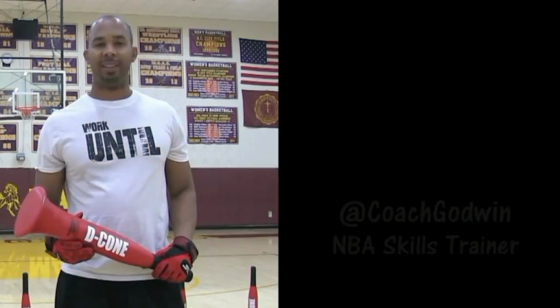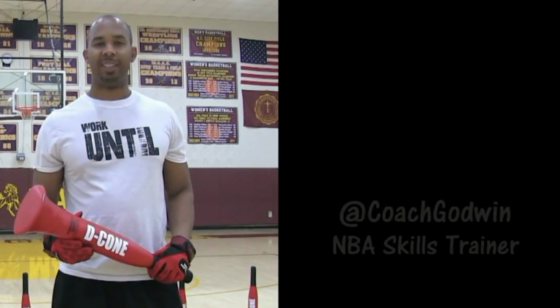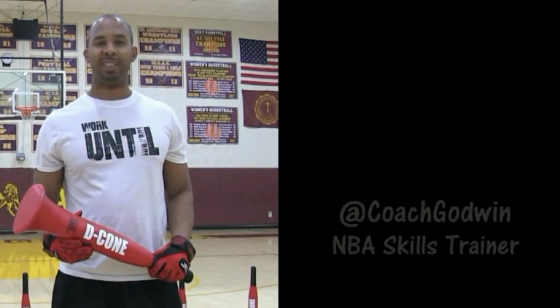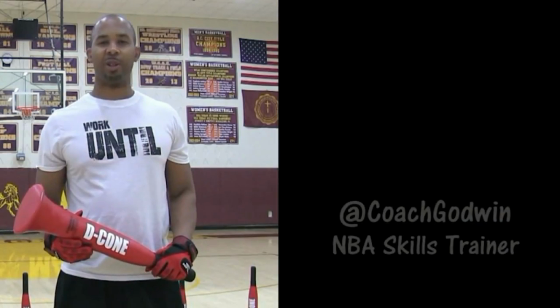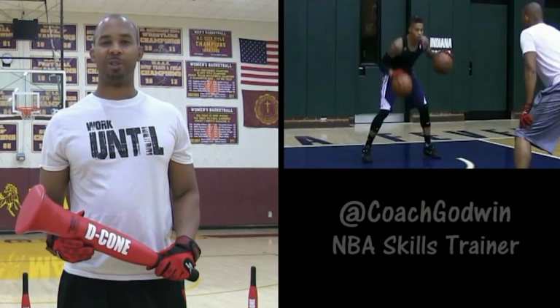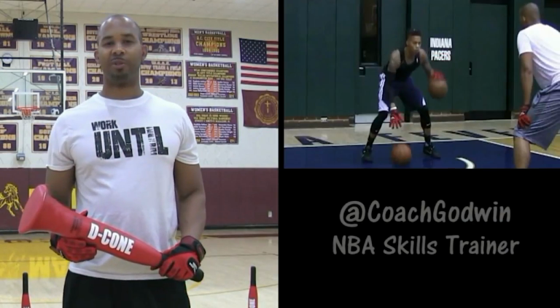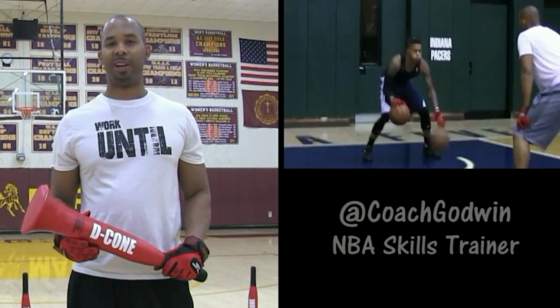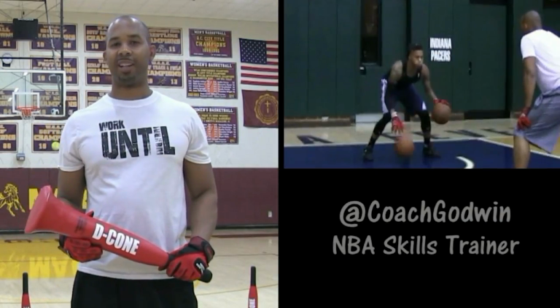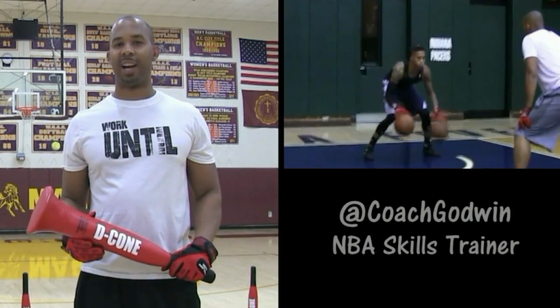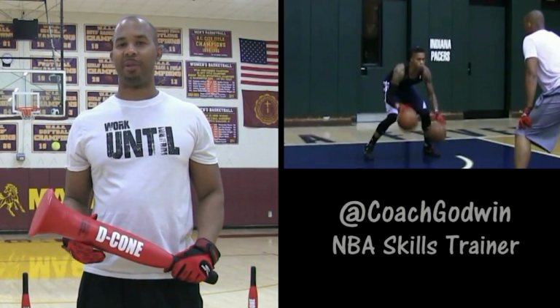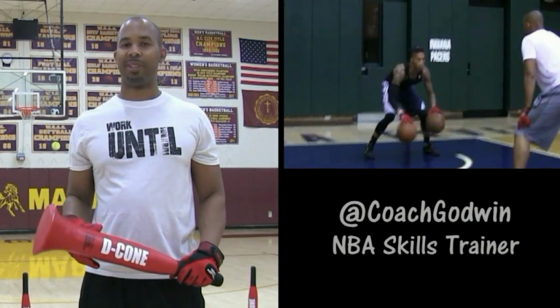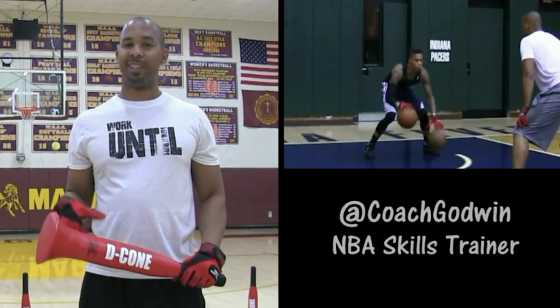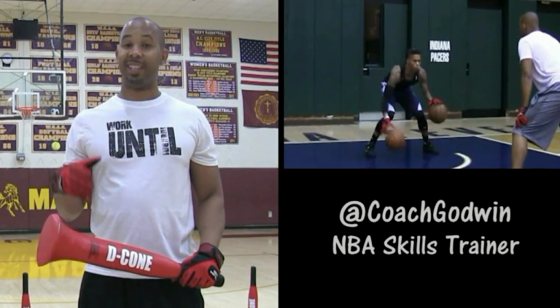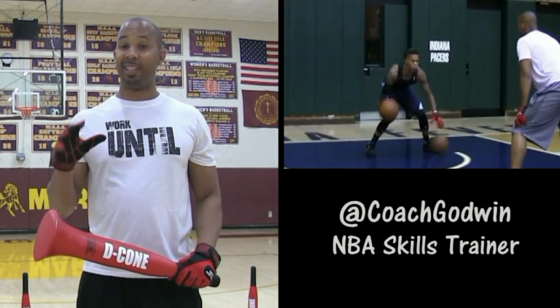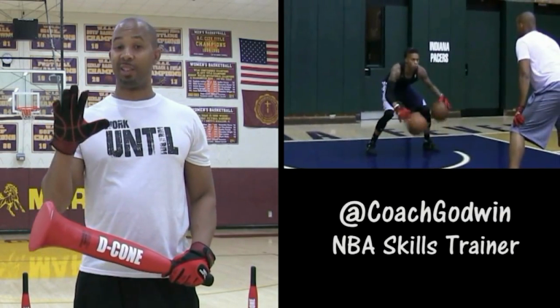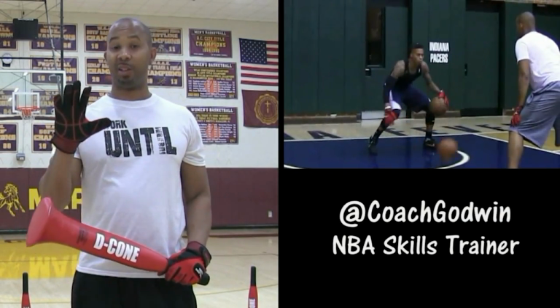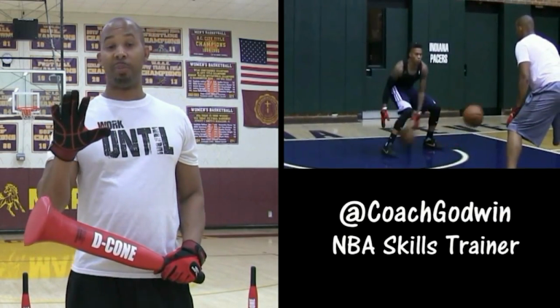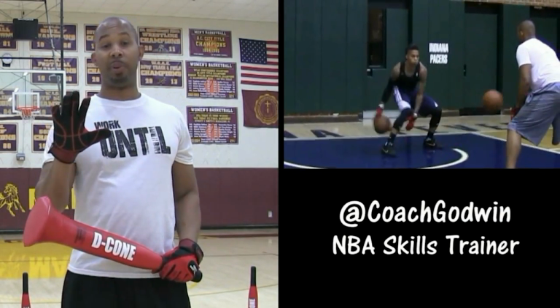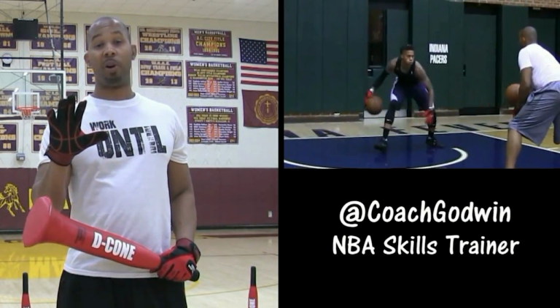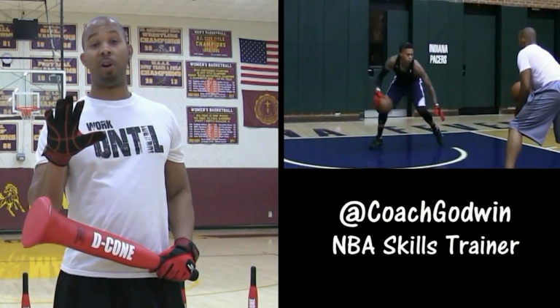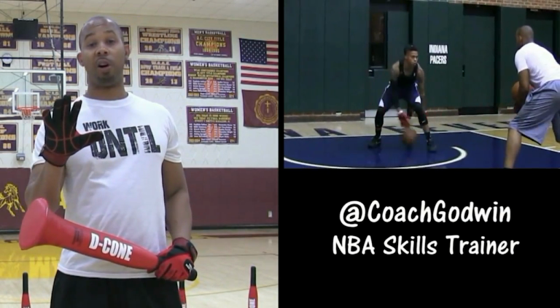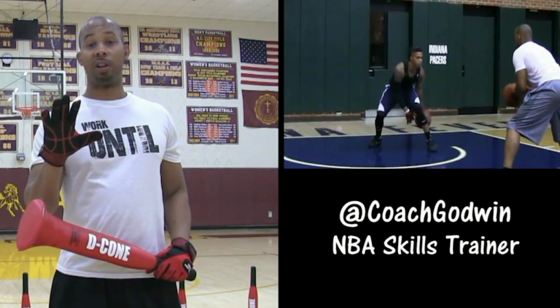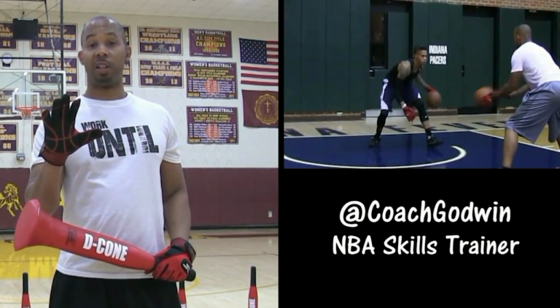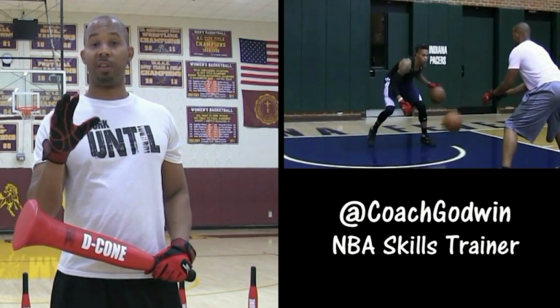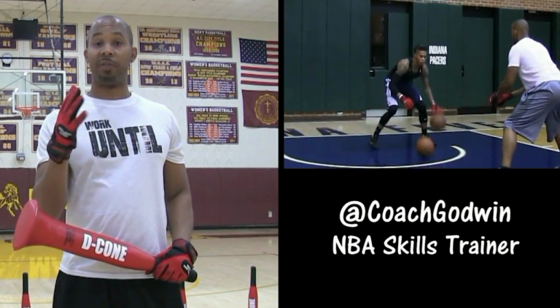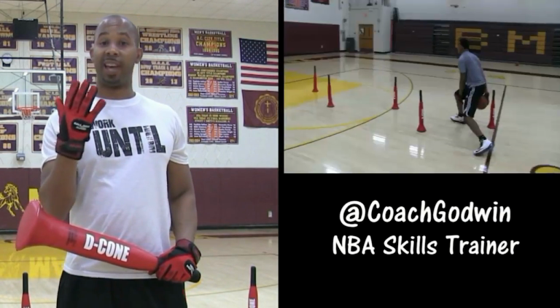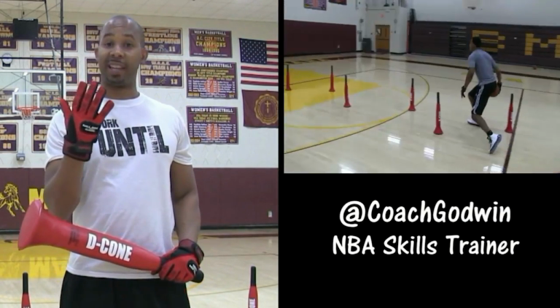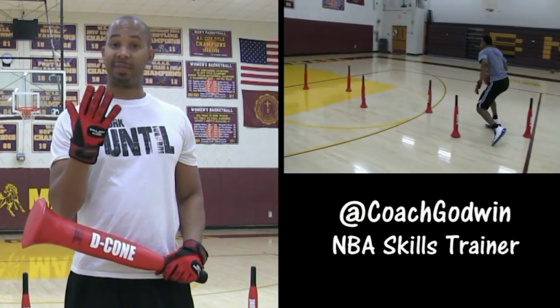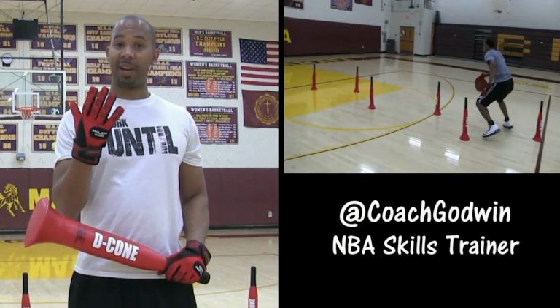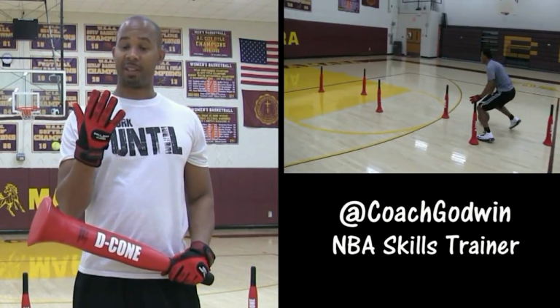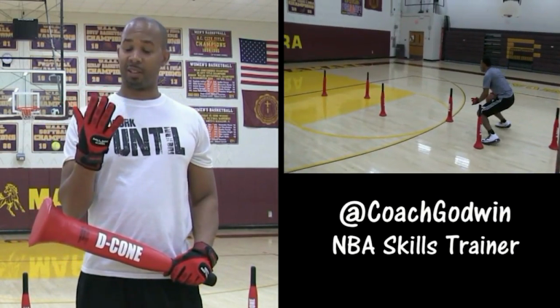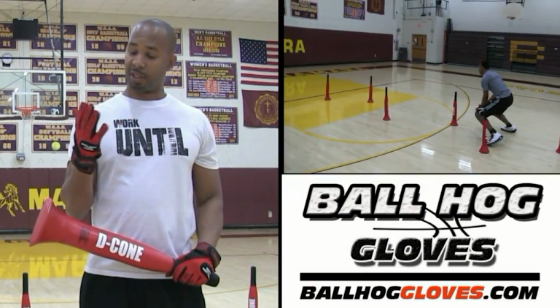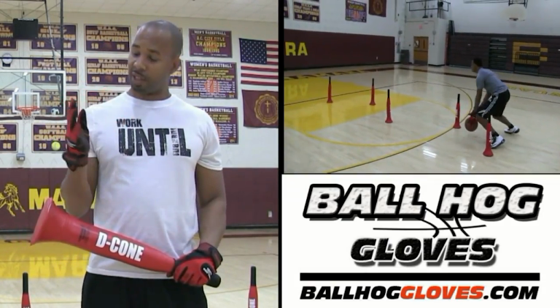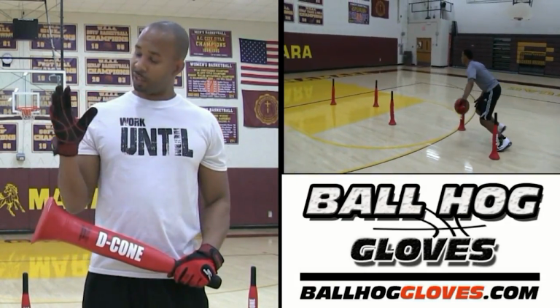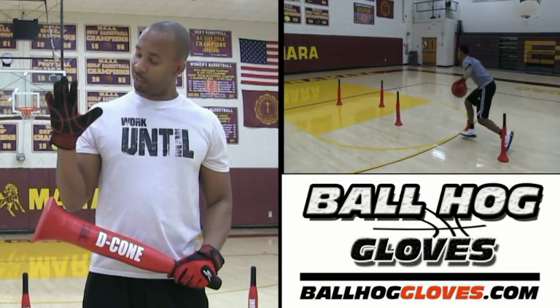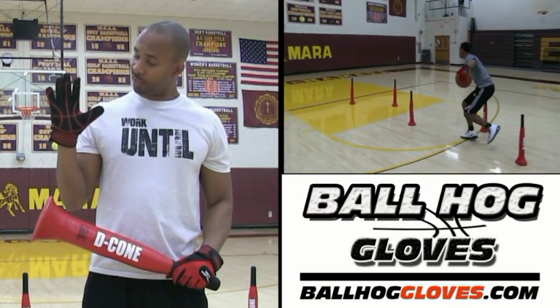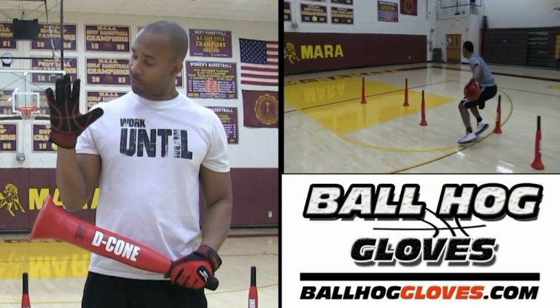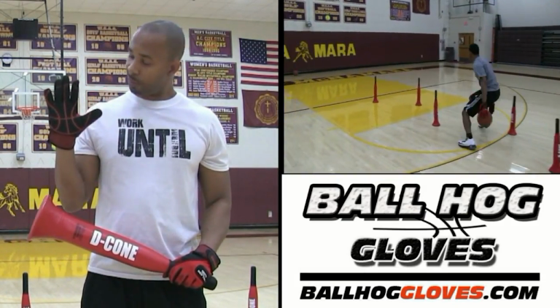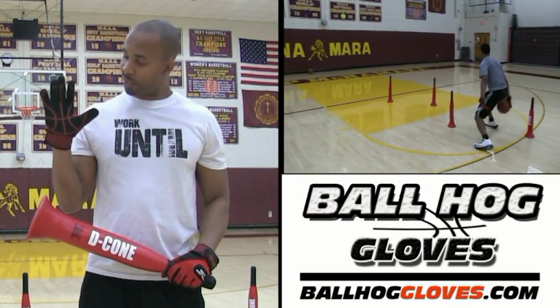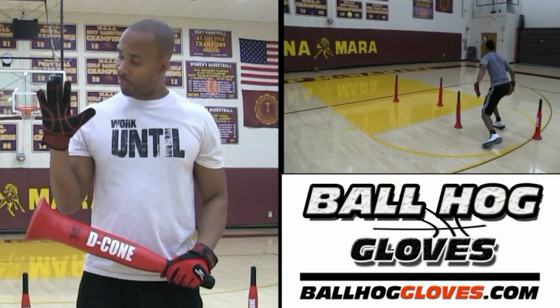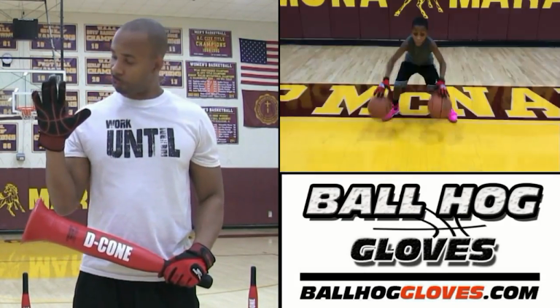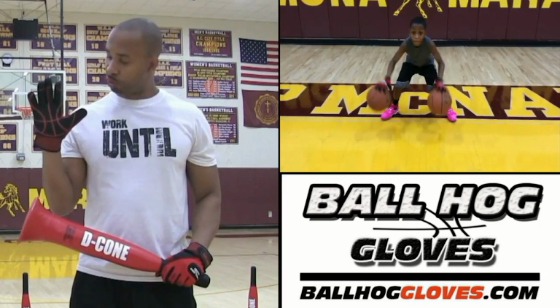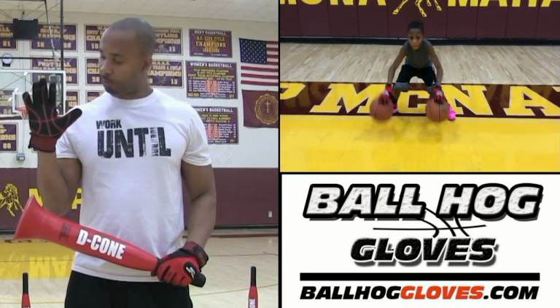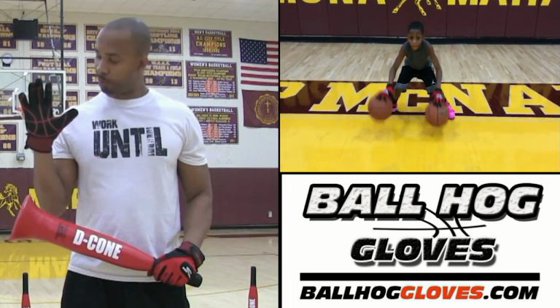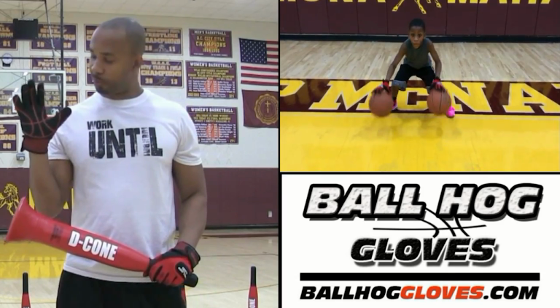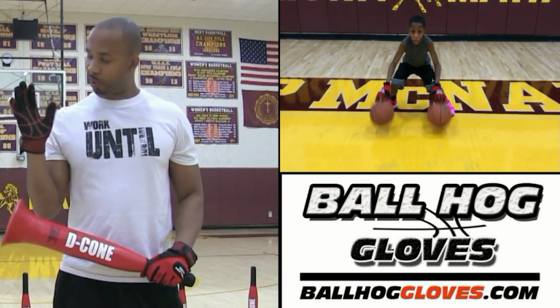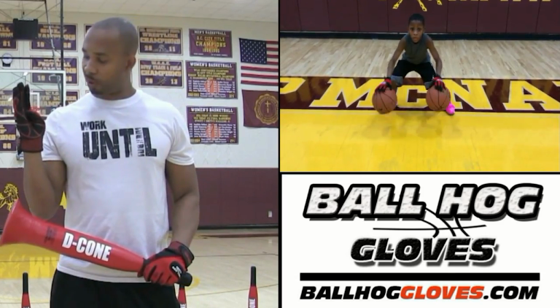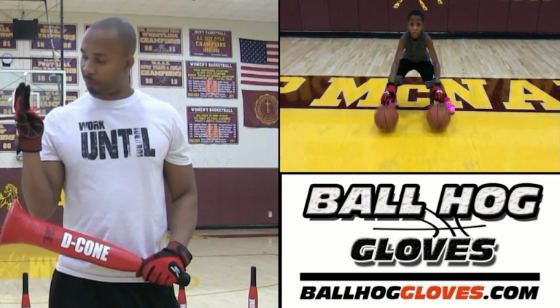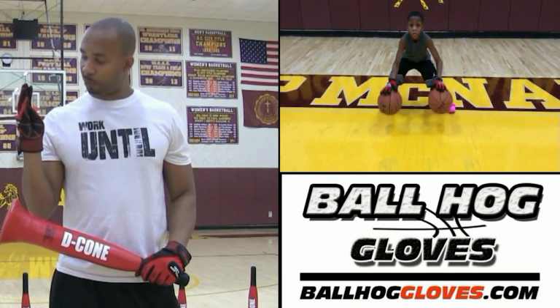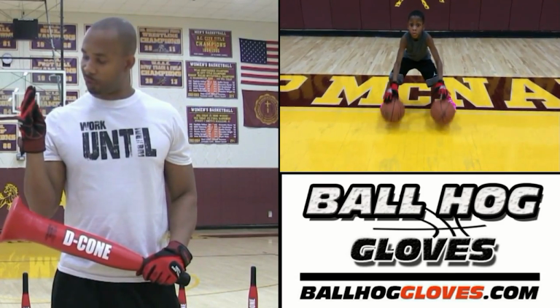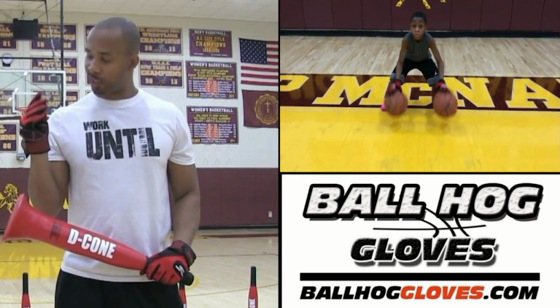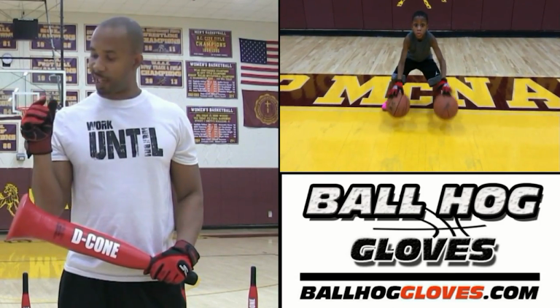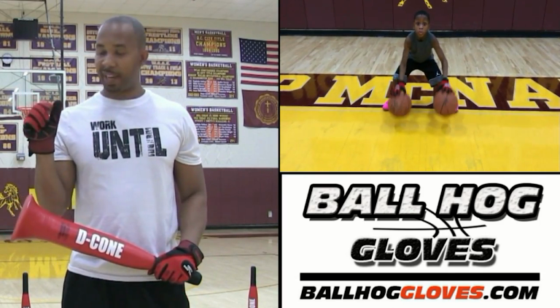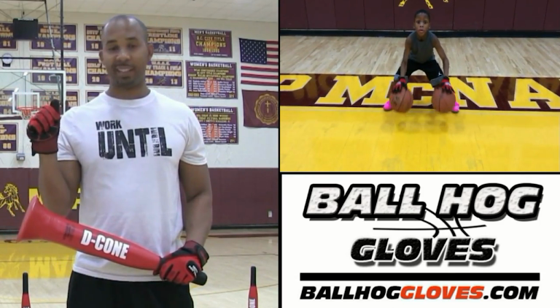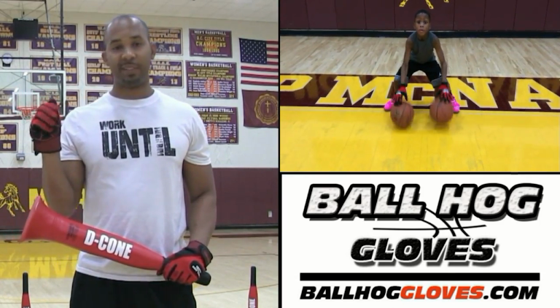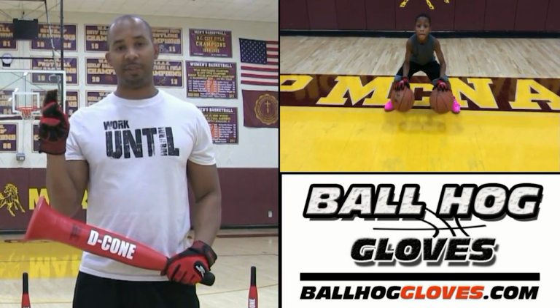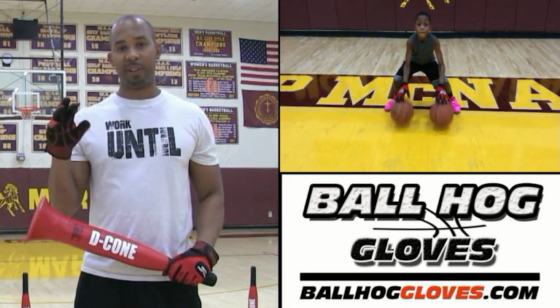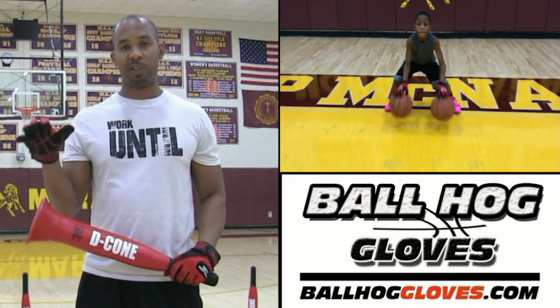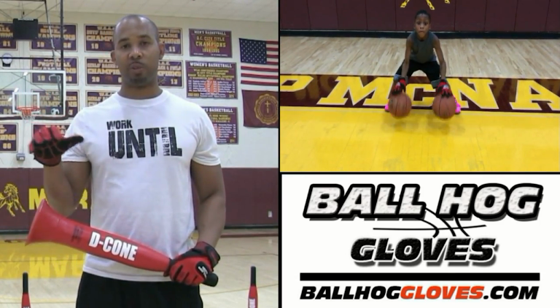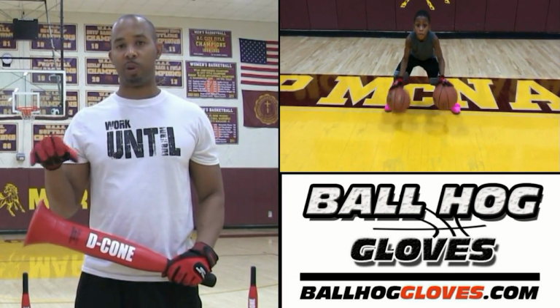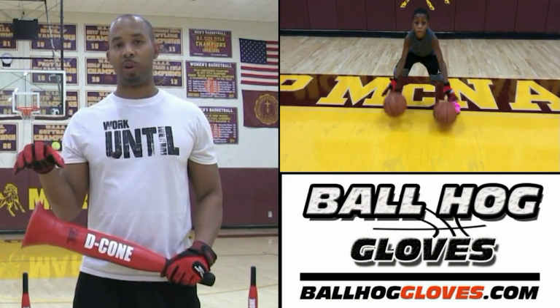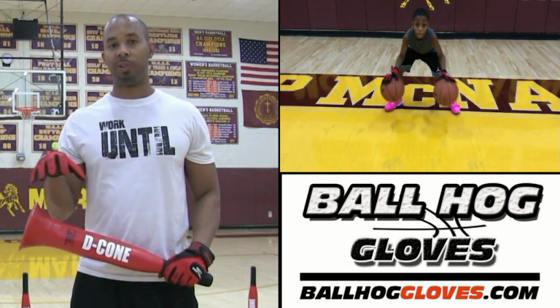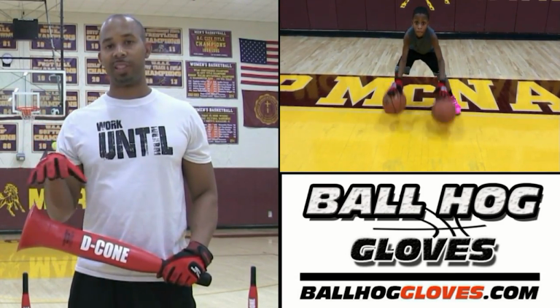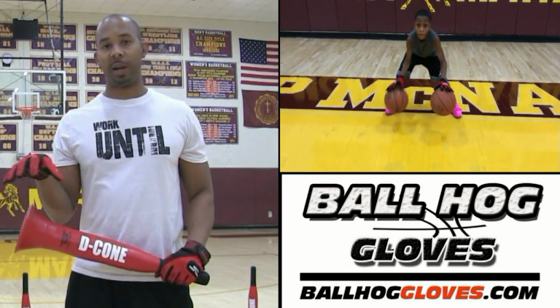This is Coach Karan Godwin, and these are the Ball Hog Glove X-Factor. They take away the natural grip of the ball, forcing your hands and fingers to work overtime.